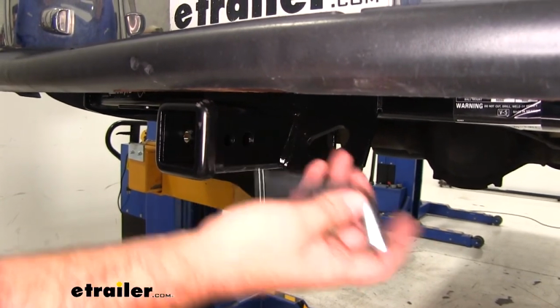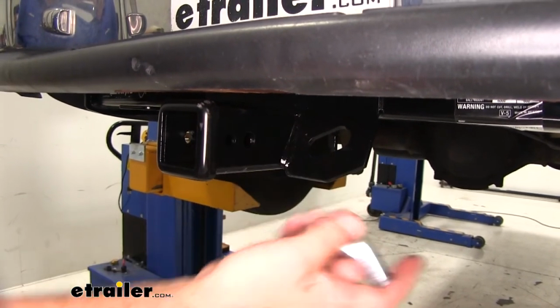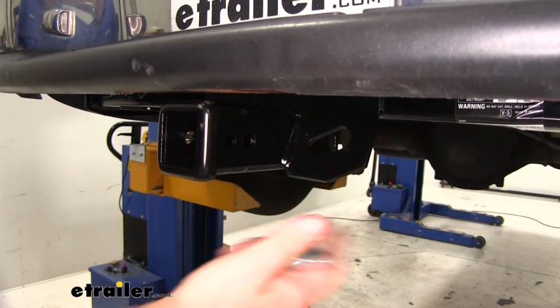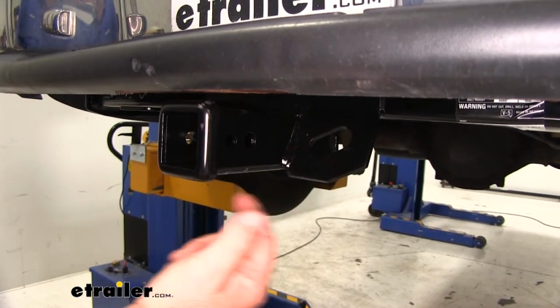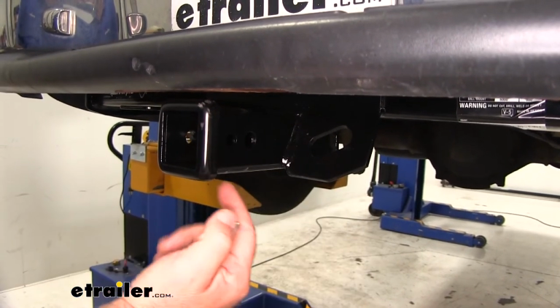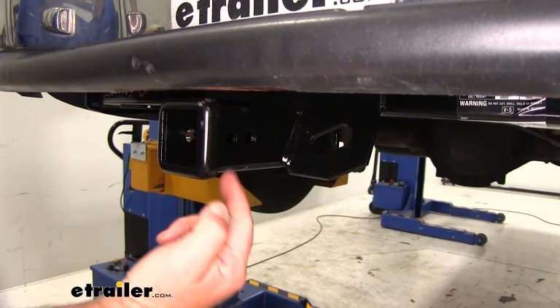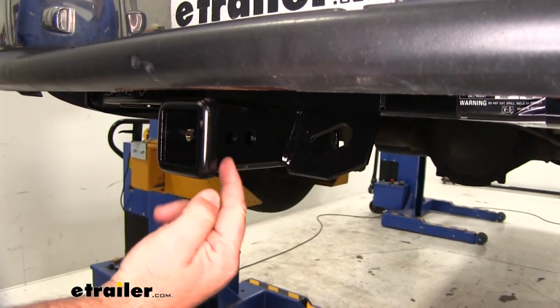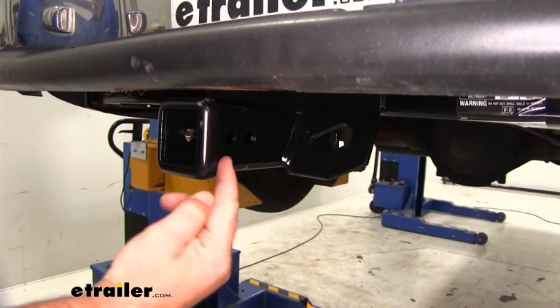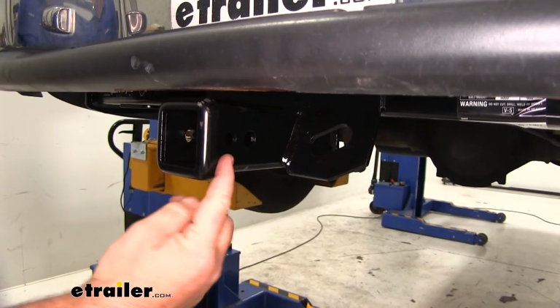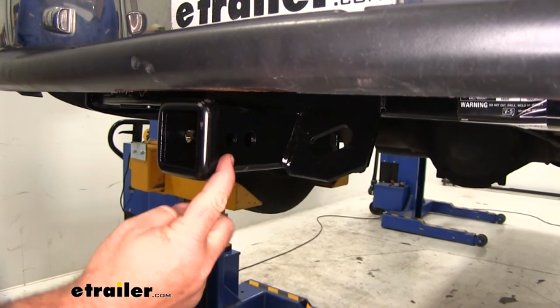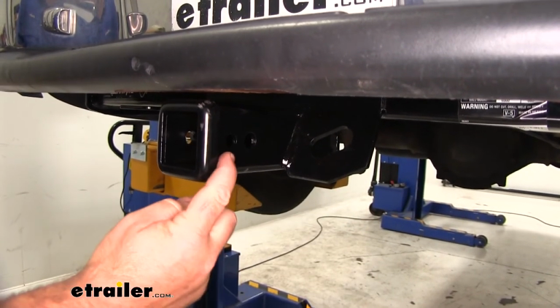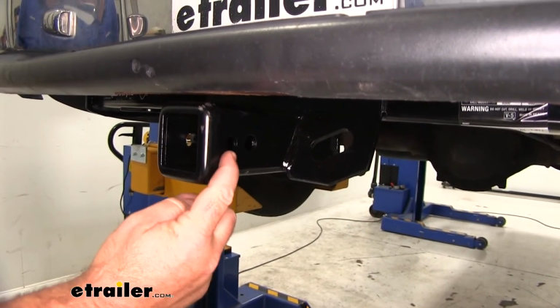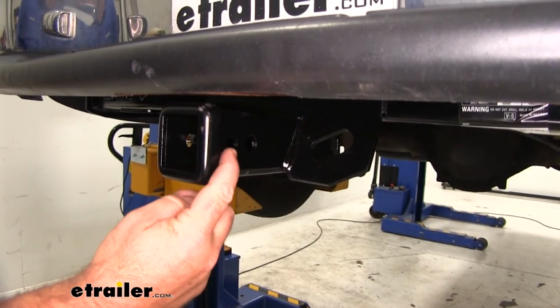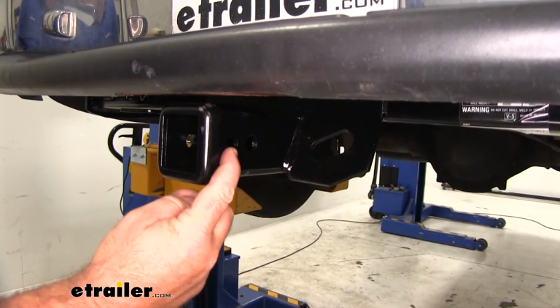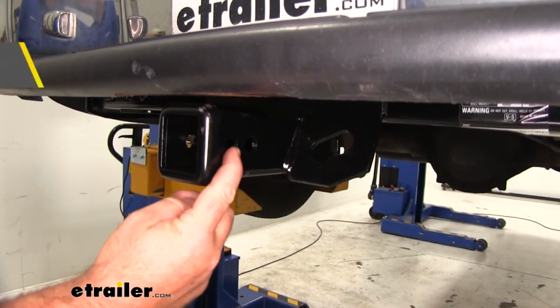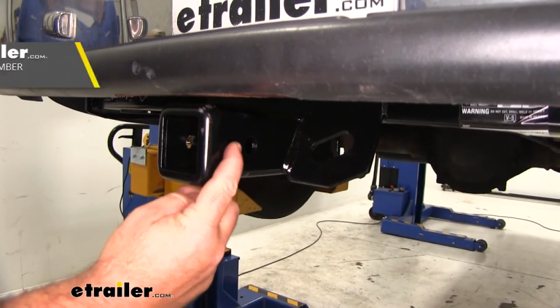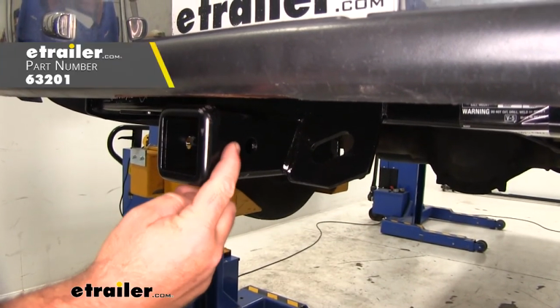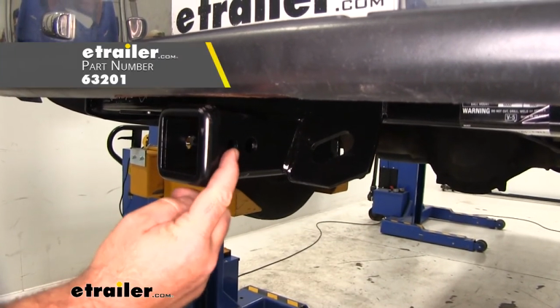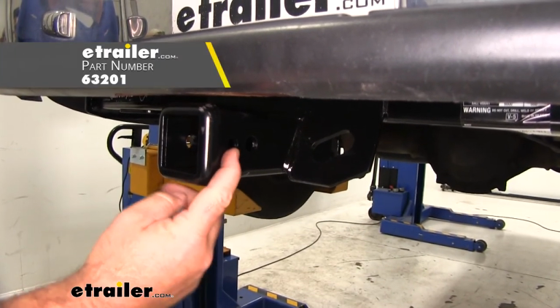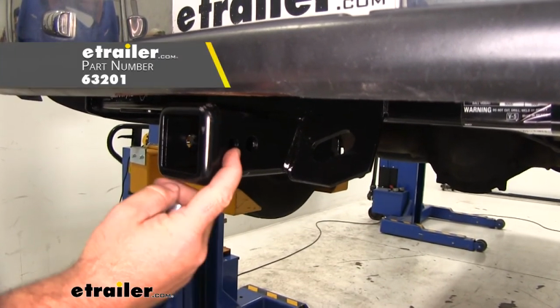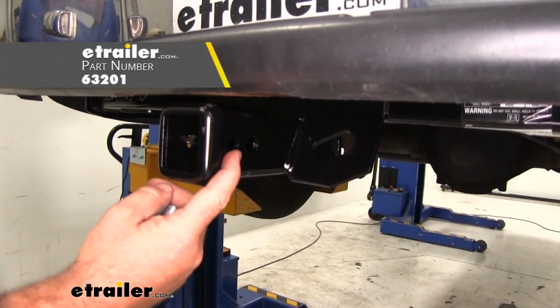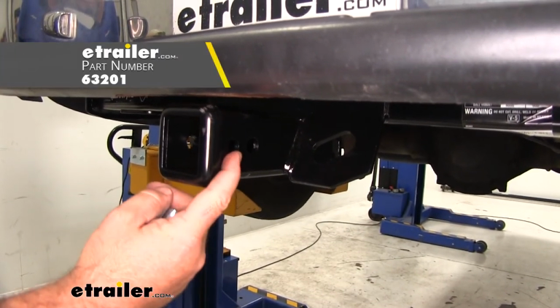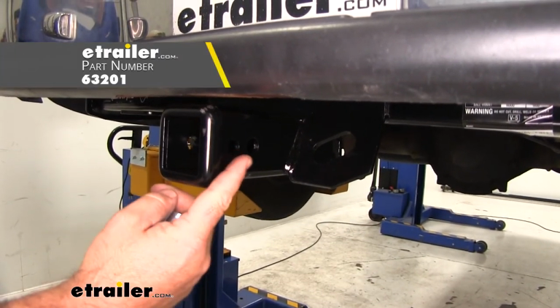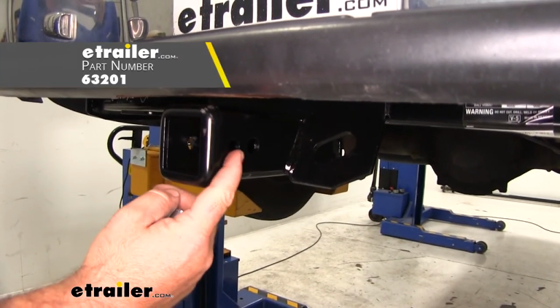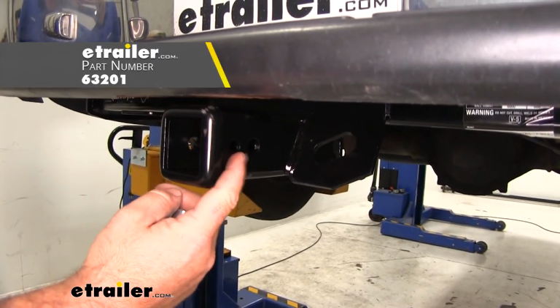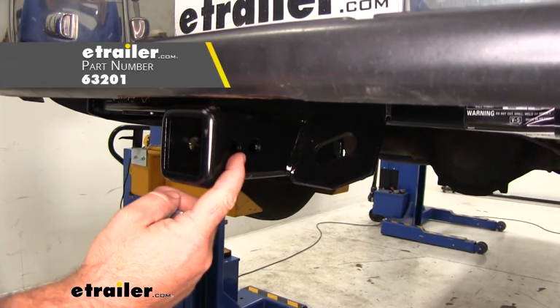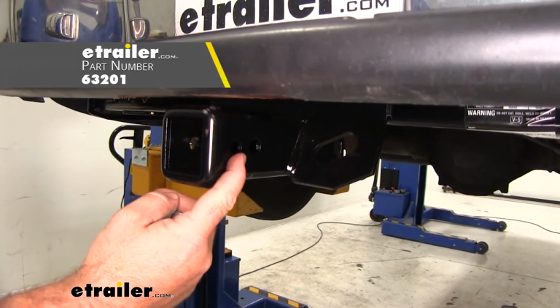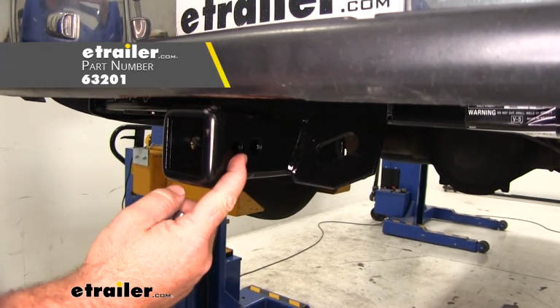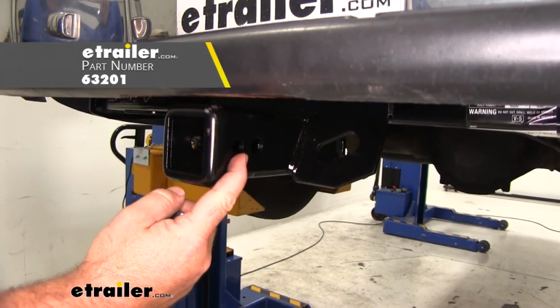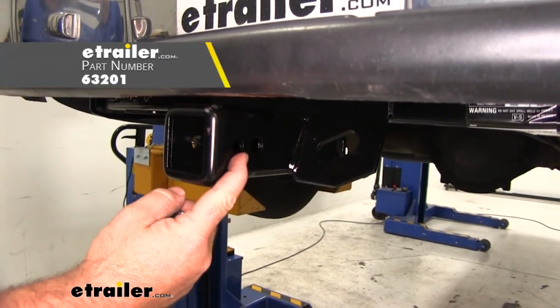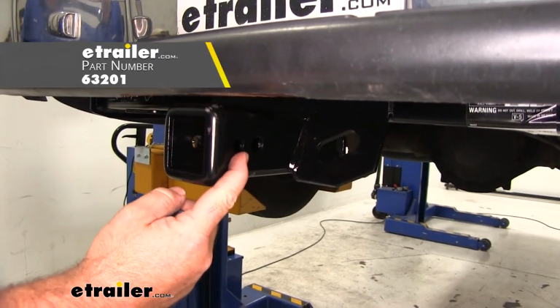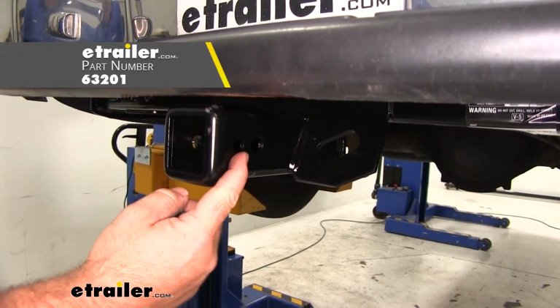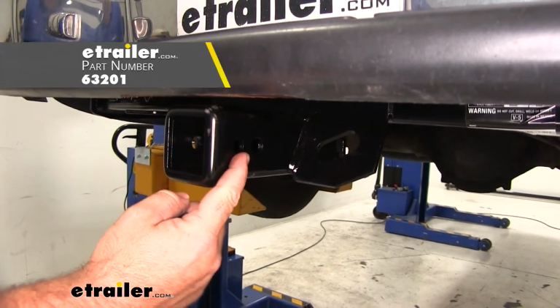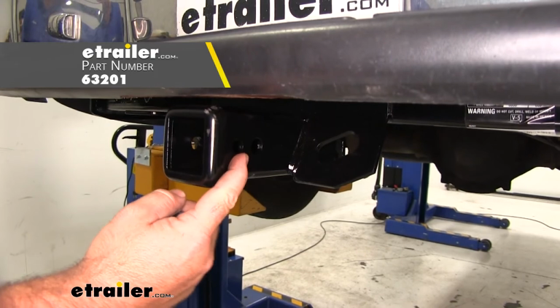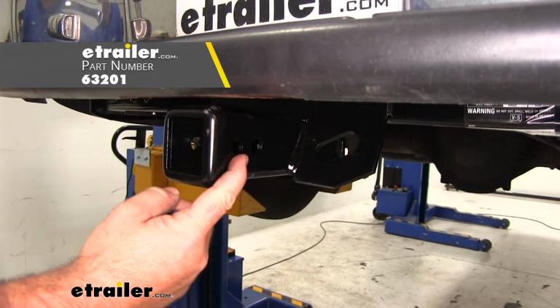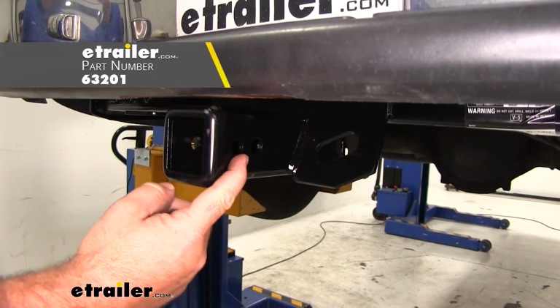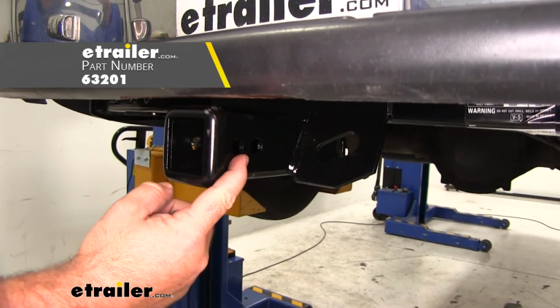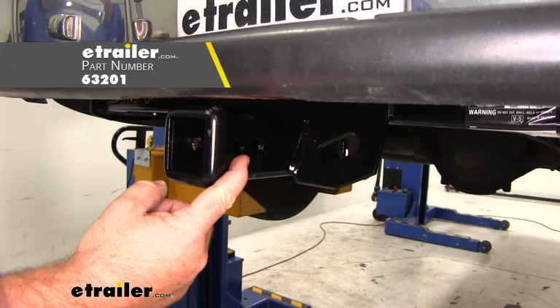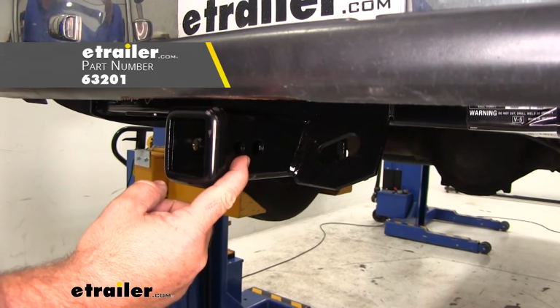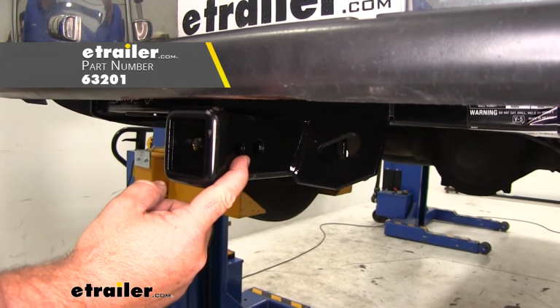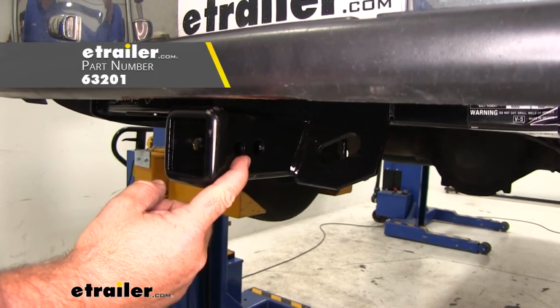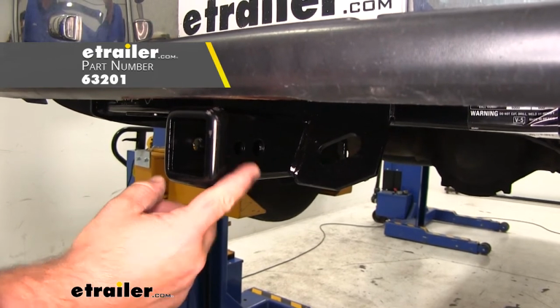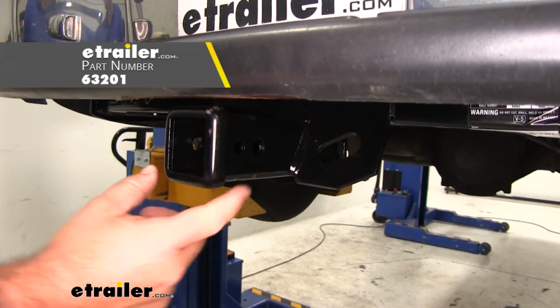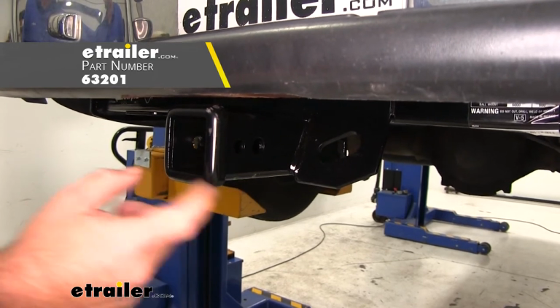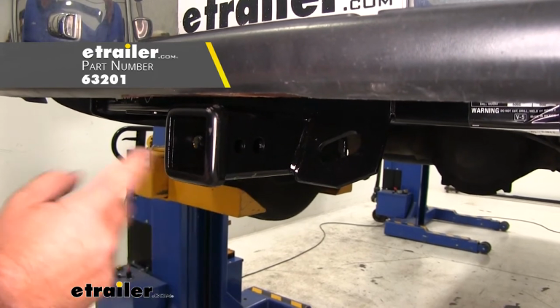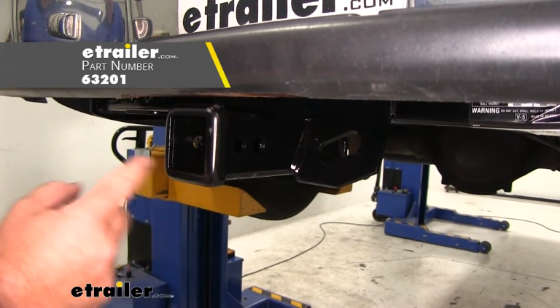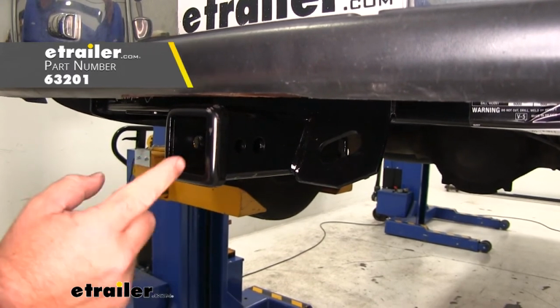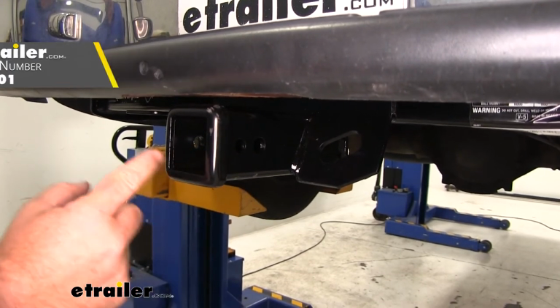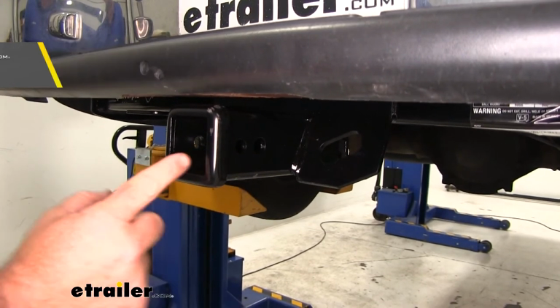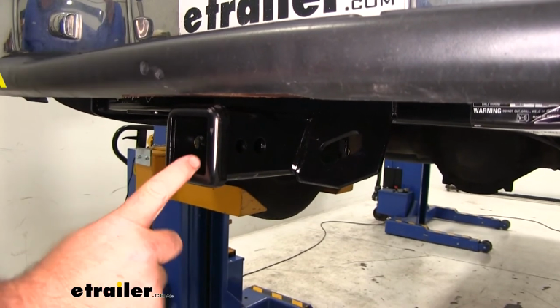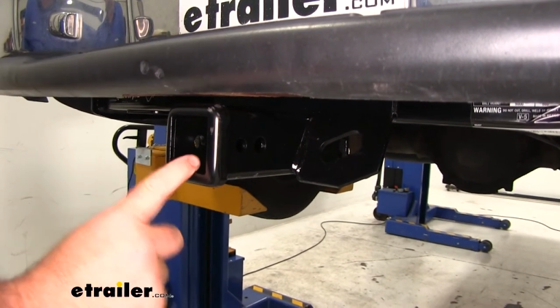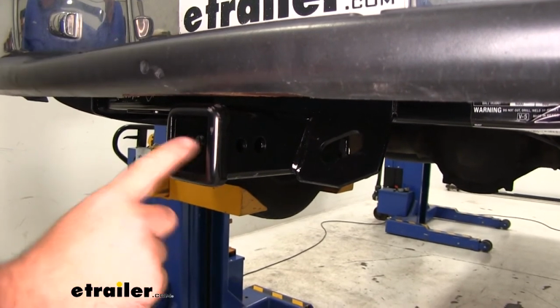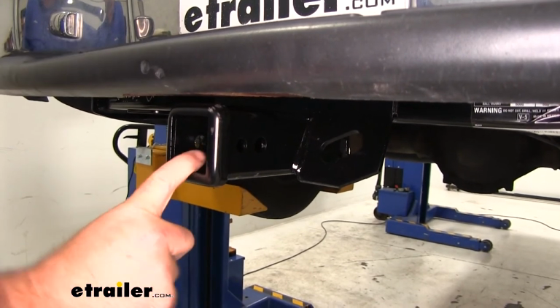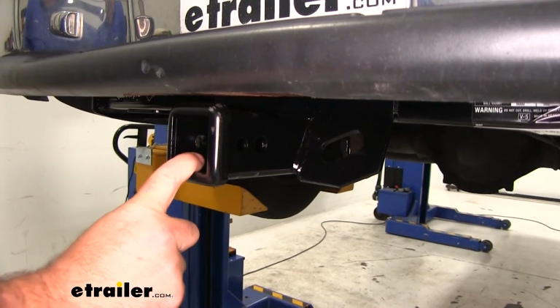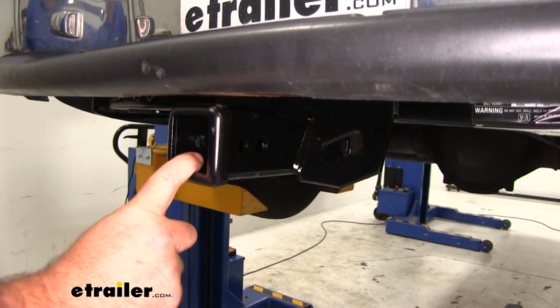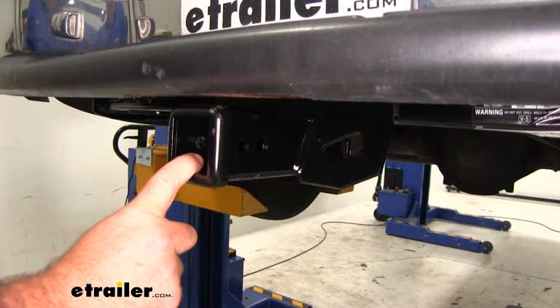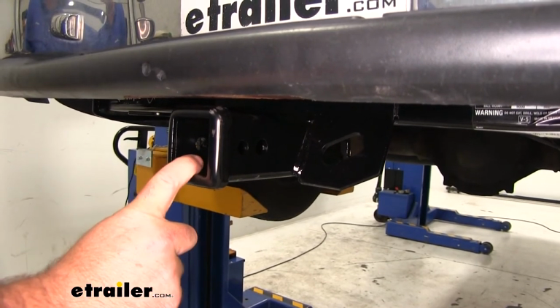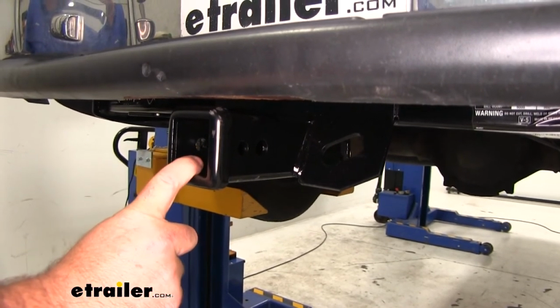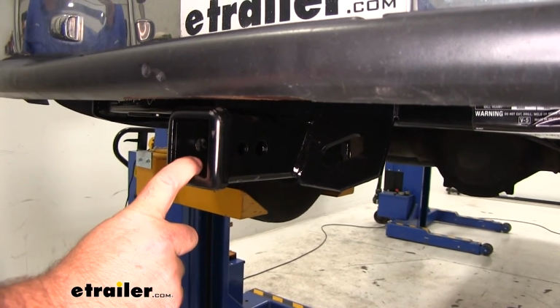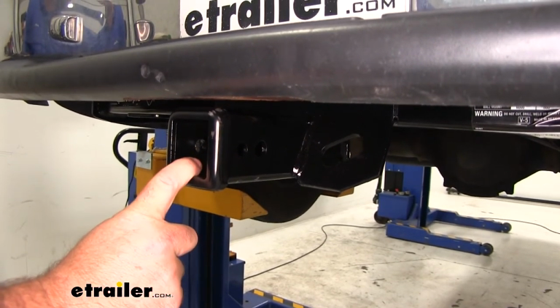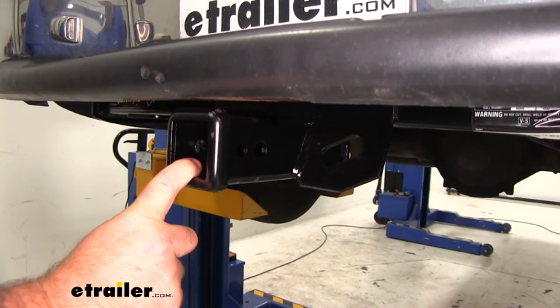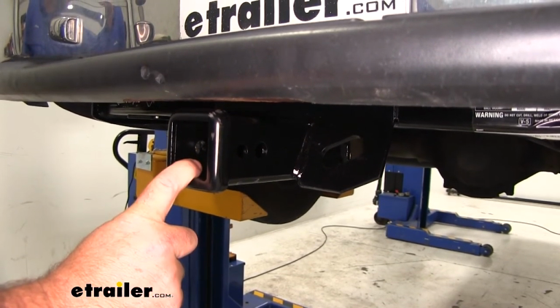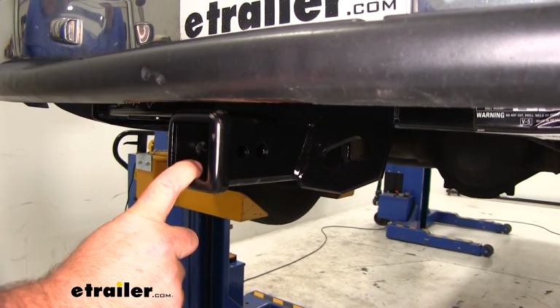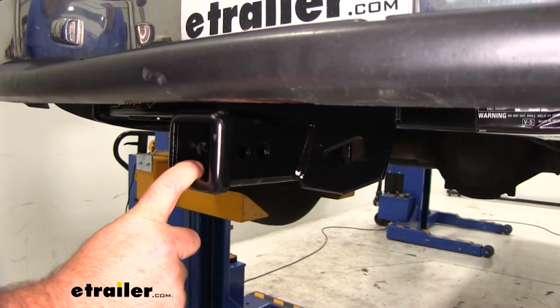This hole here is going to be for a J-pin stabilization device. What that does is it takes any shake and play out of any of your hitch mount accessories.